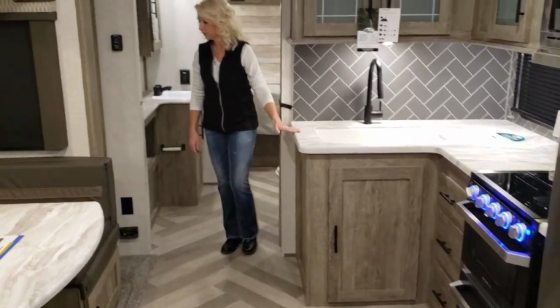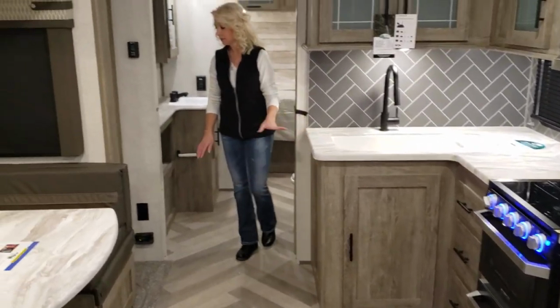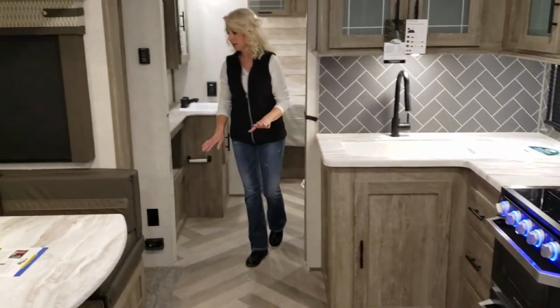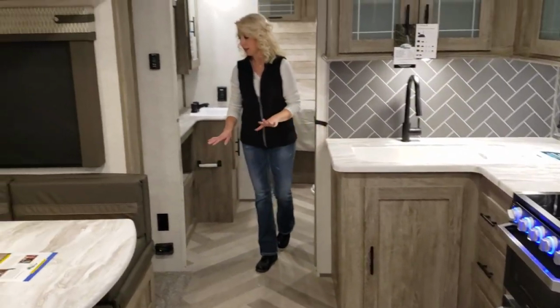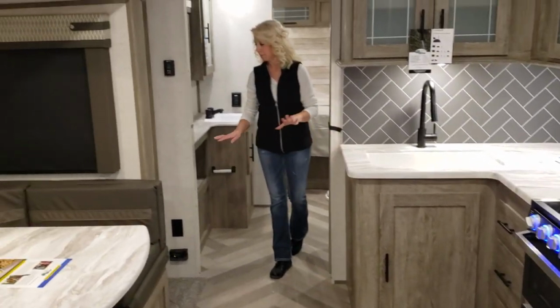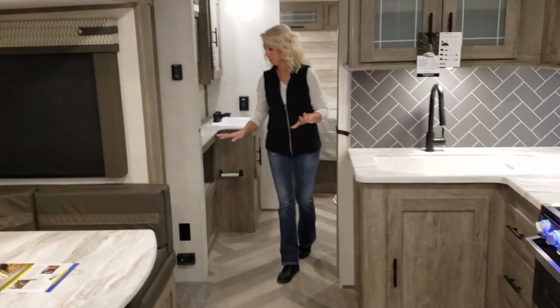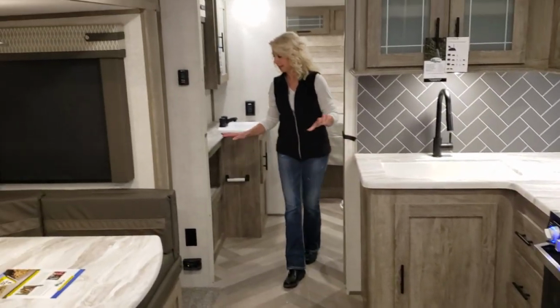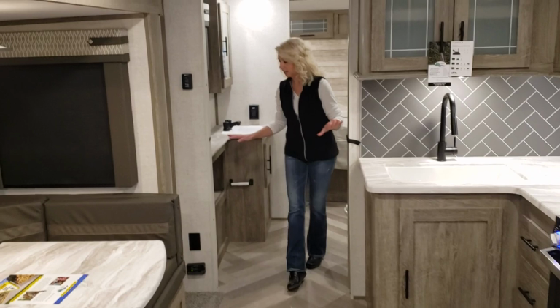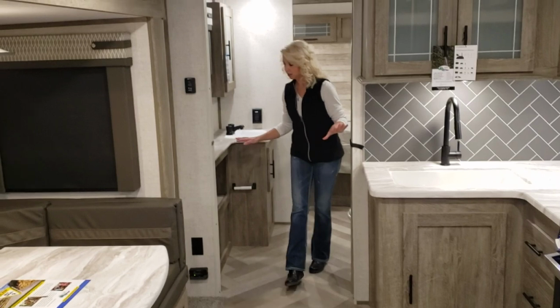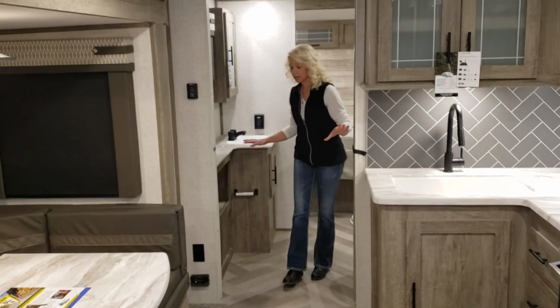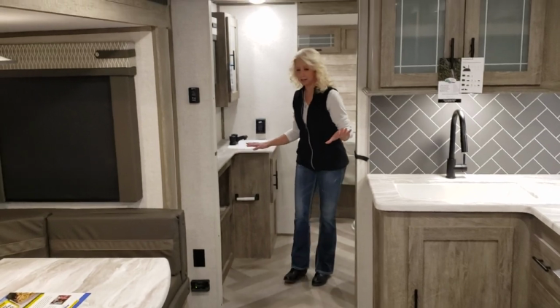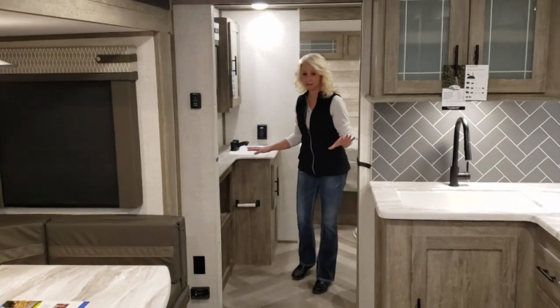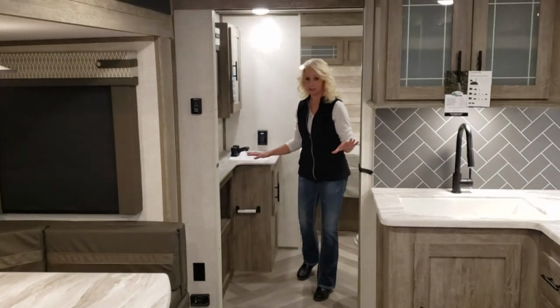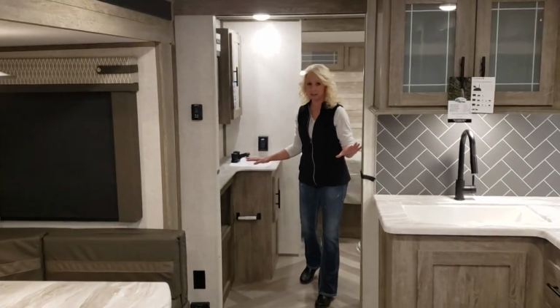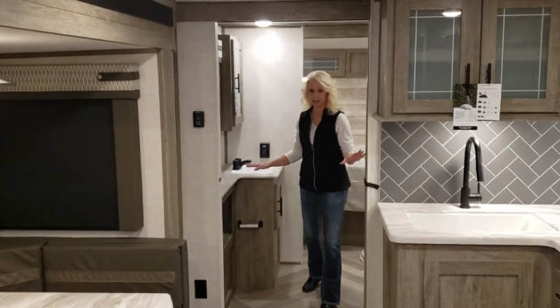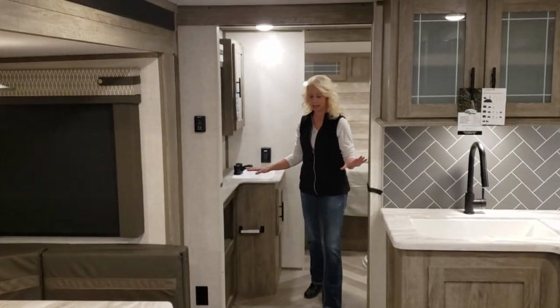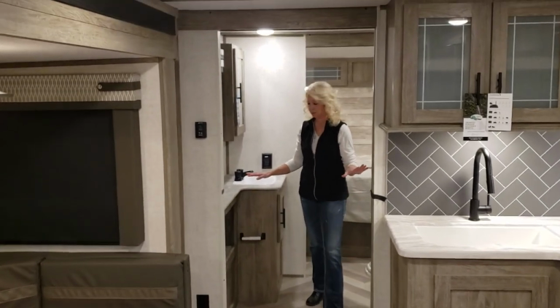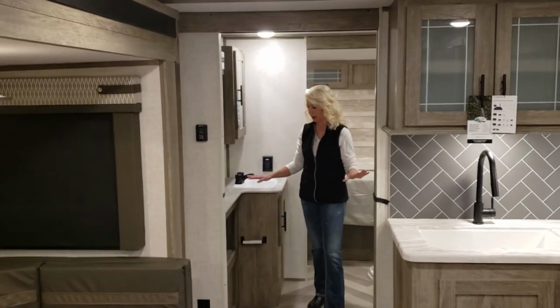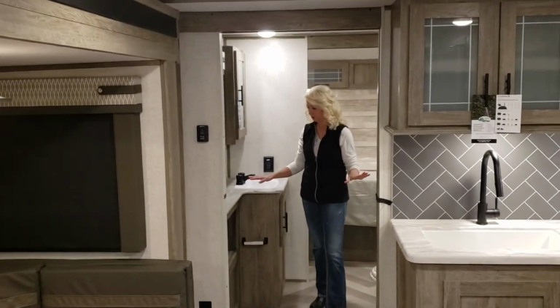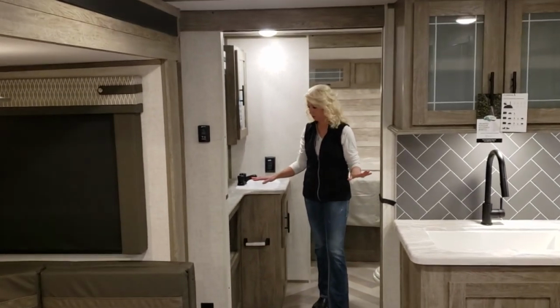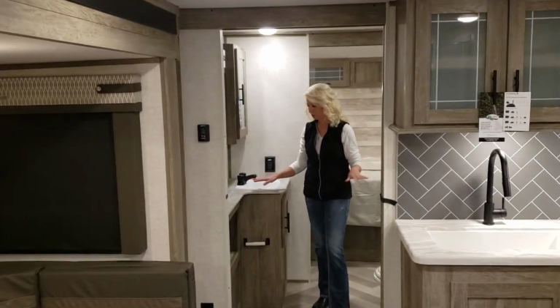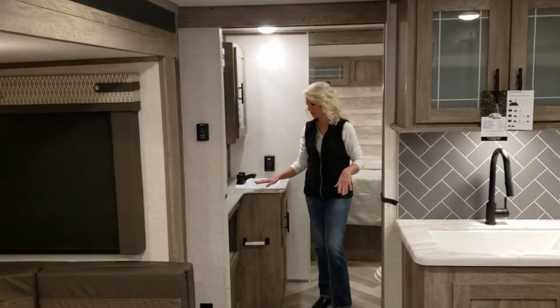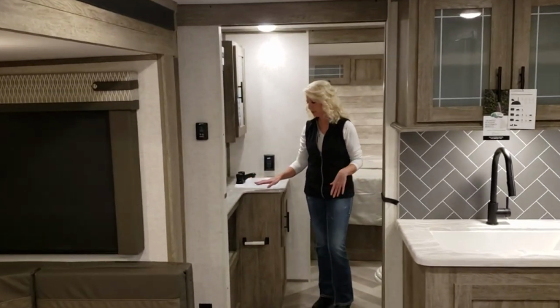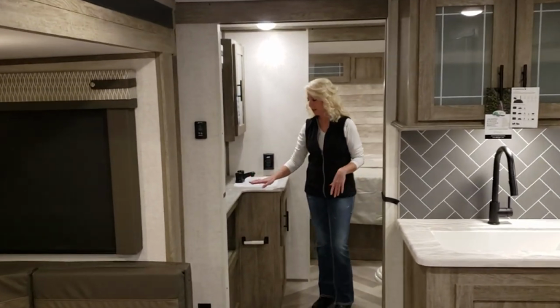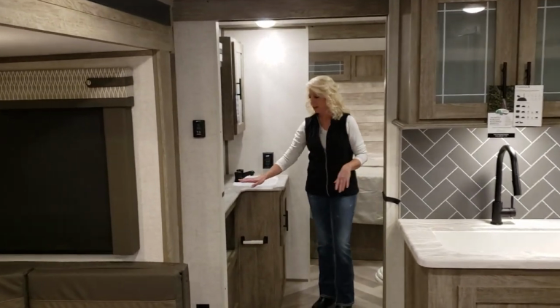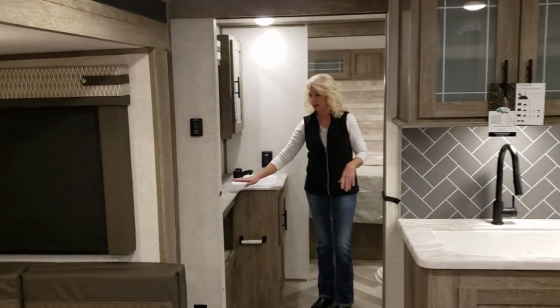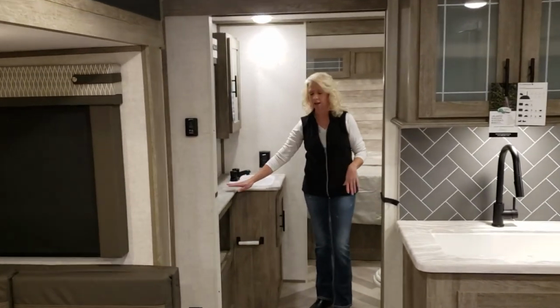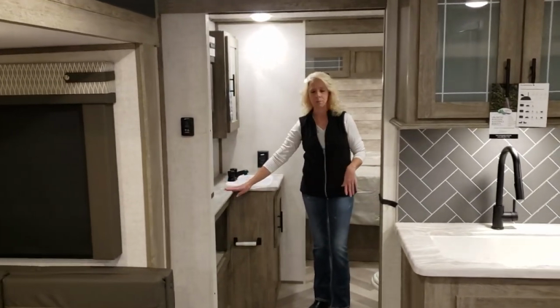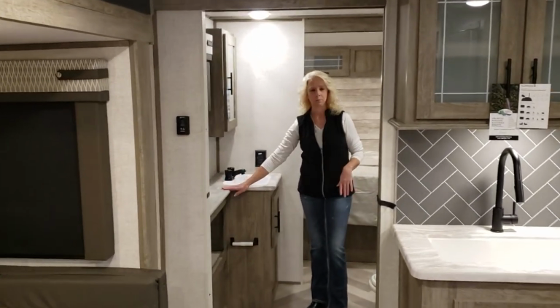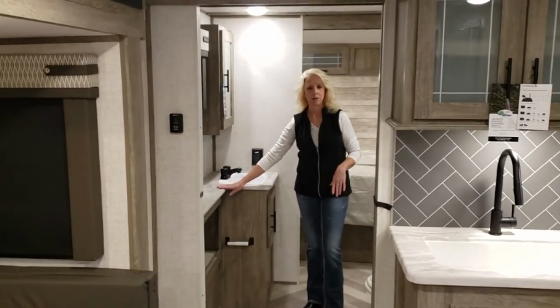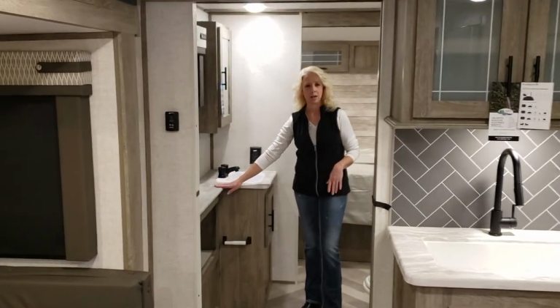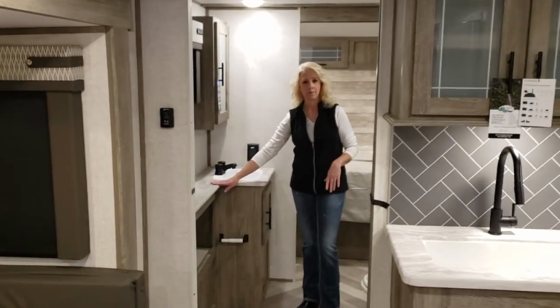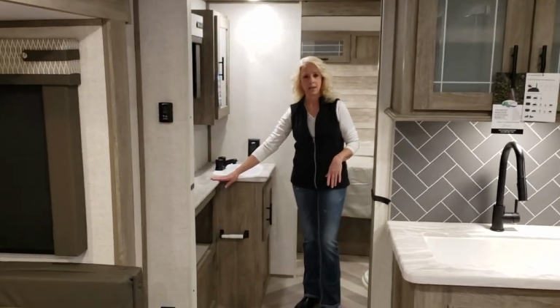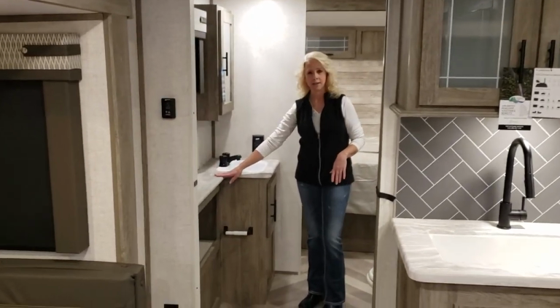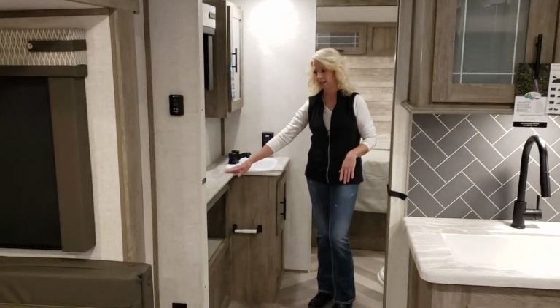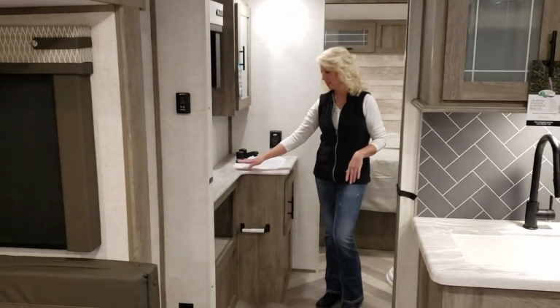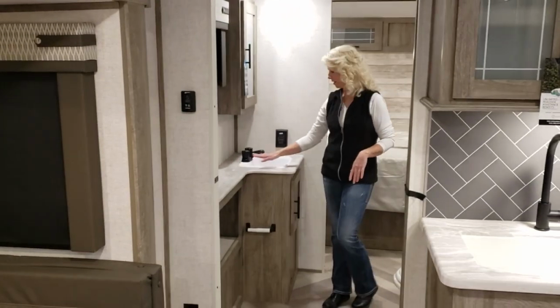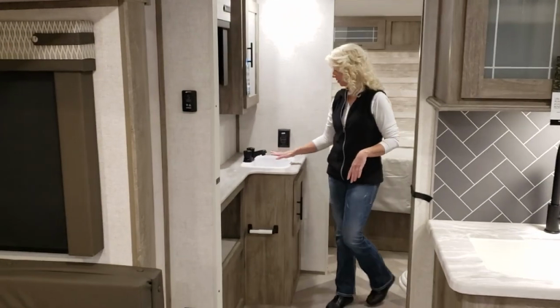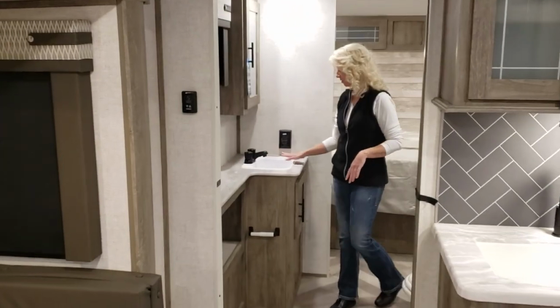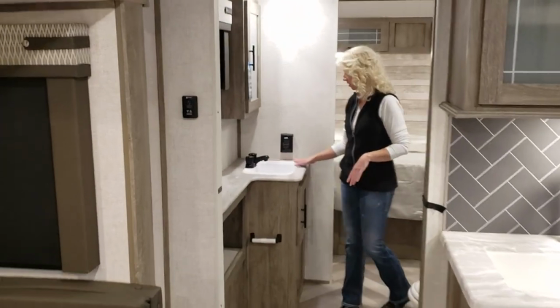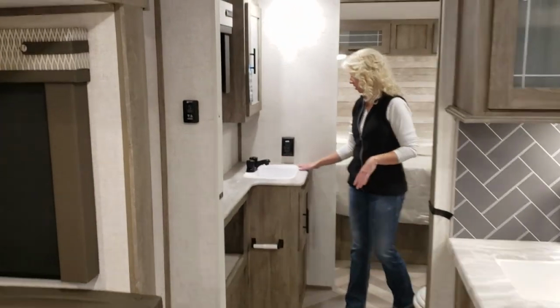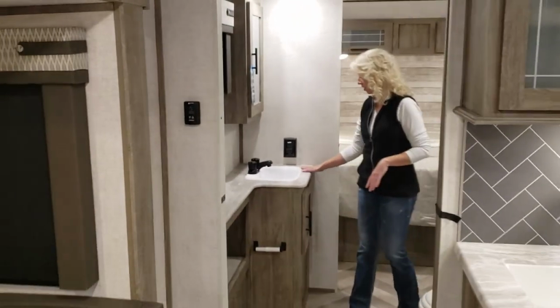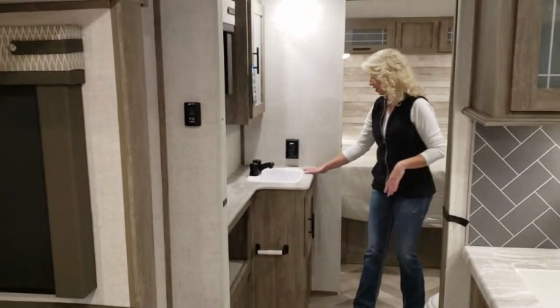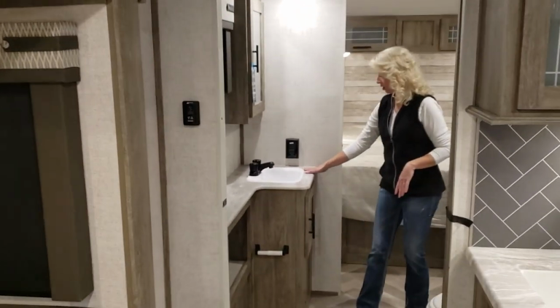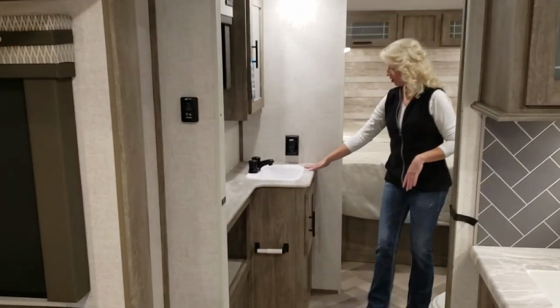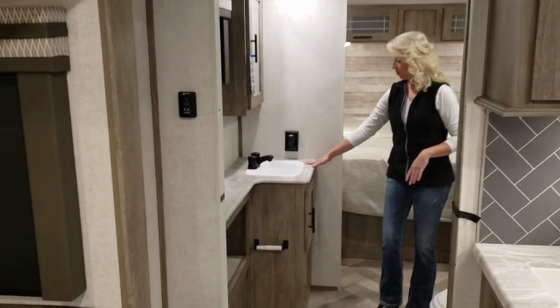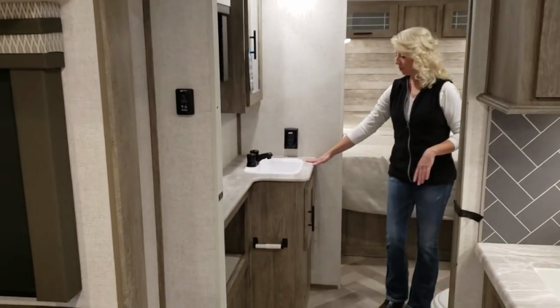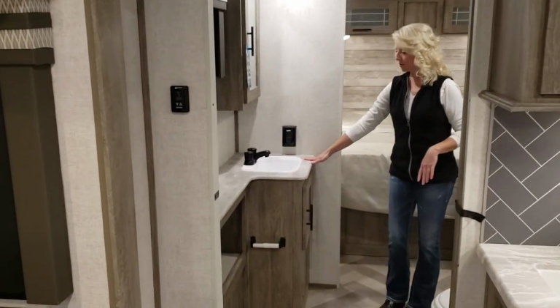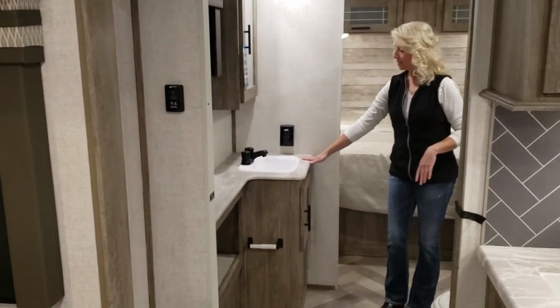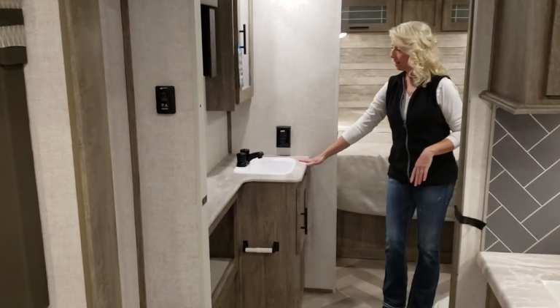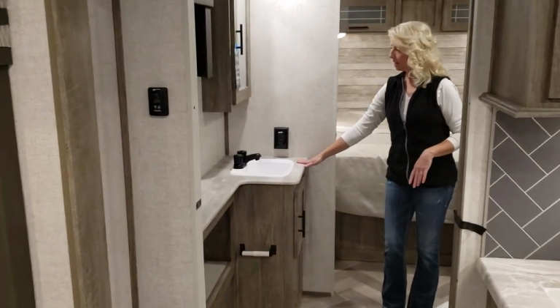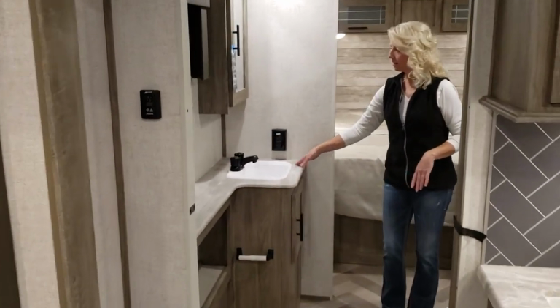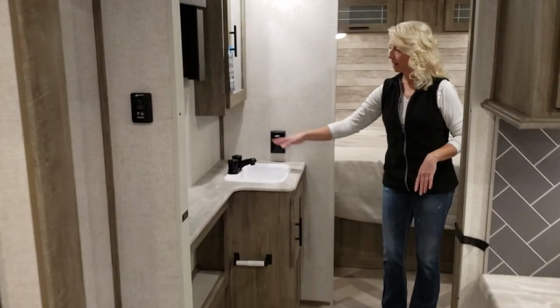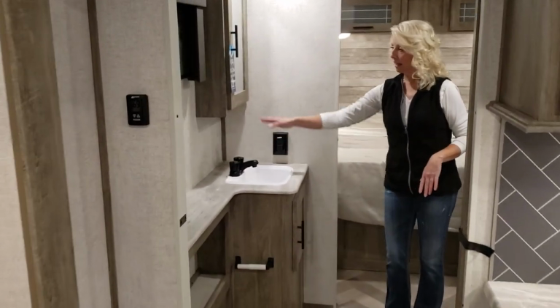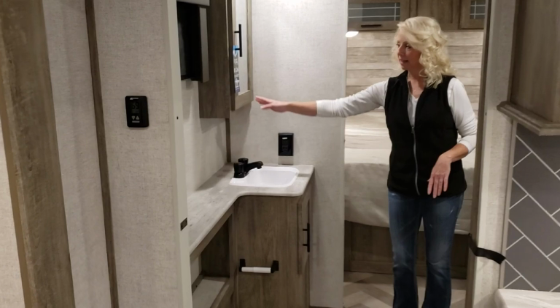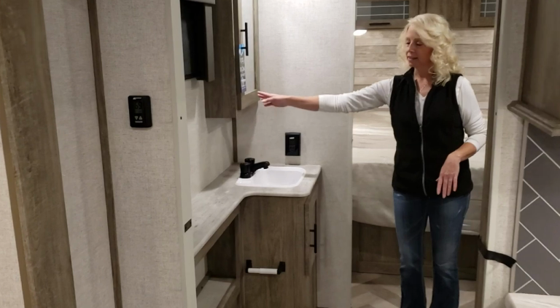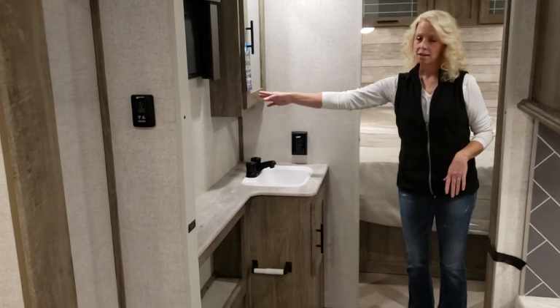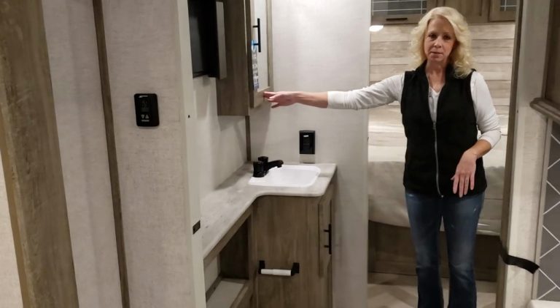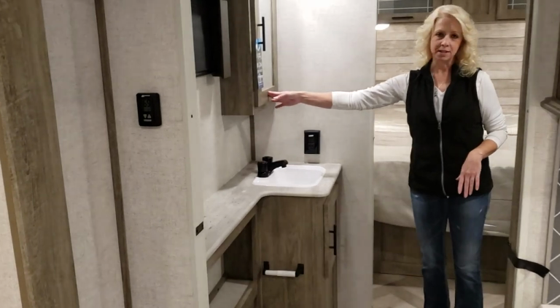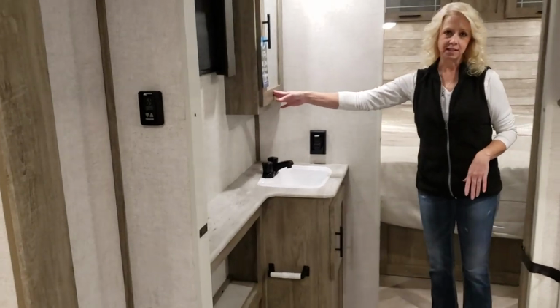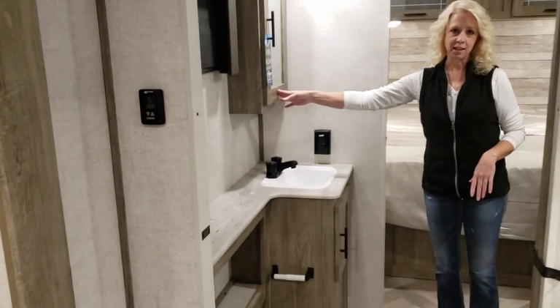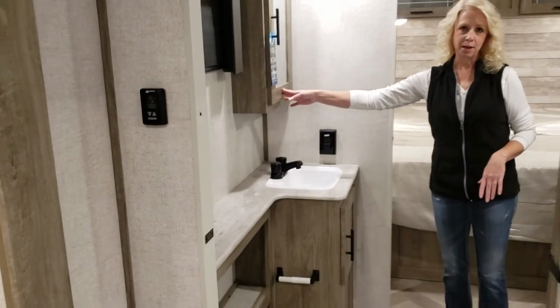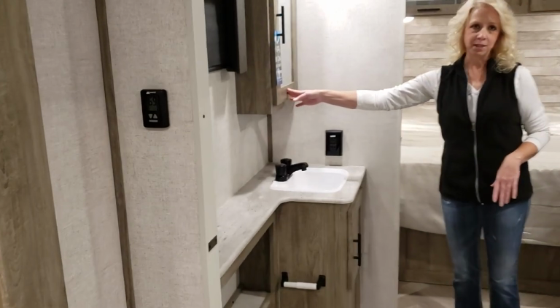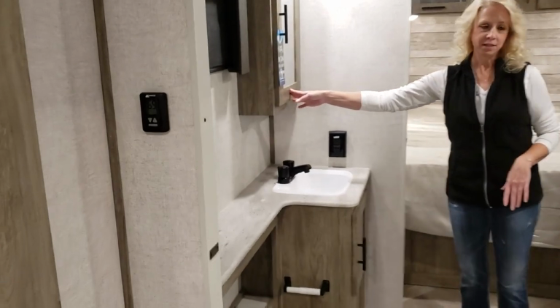Back here is a nice bathroom with a vanity, your sink, and a medicine cabinet.